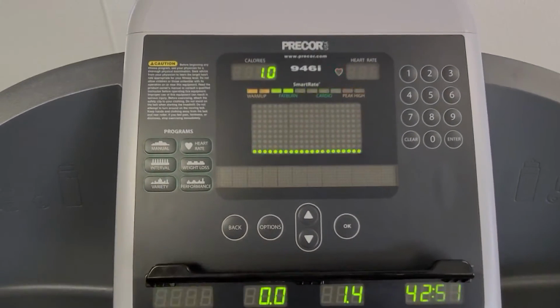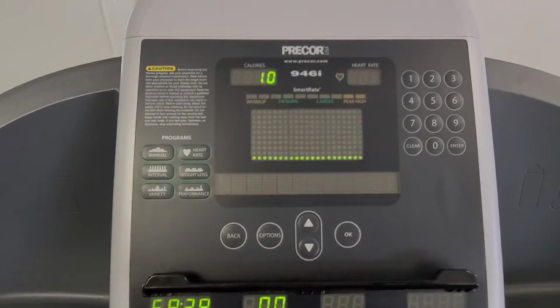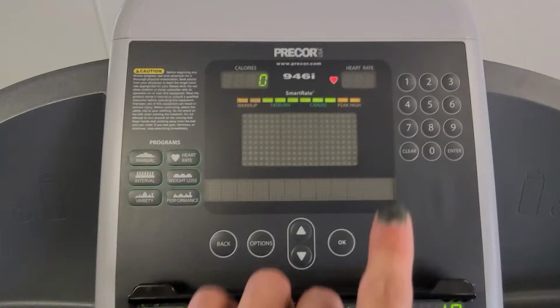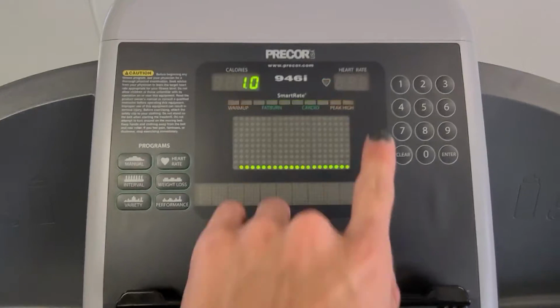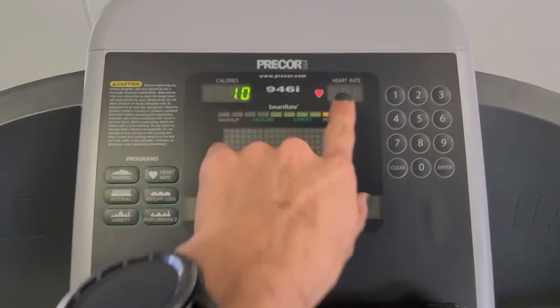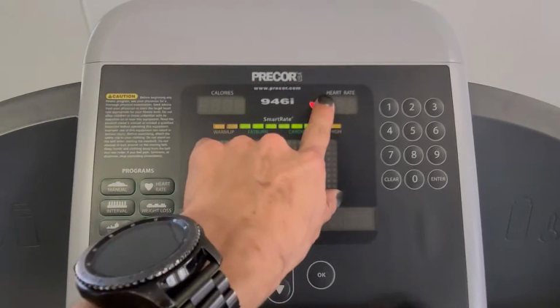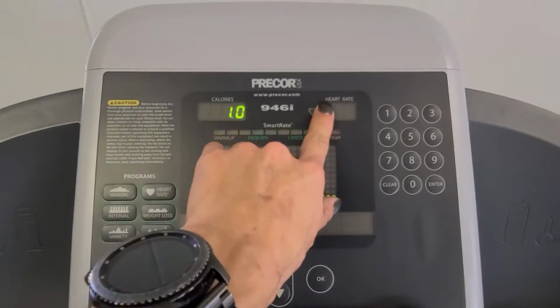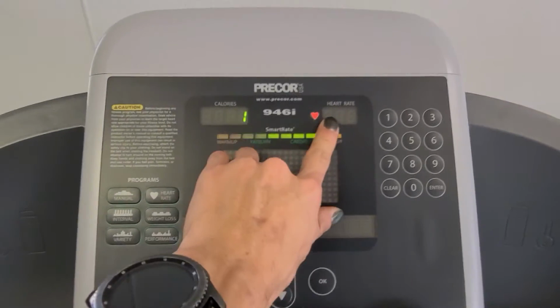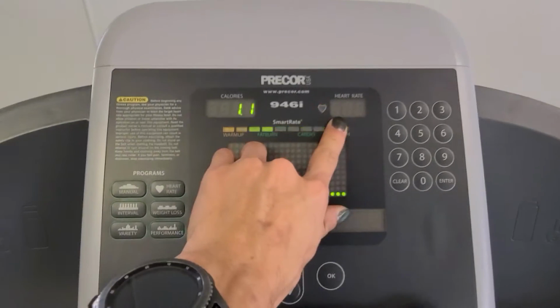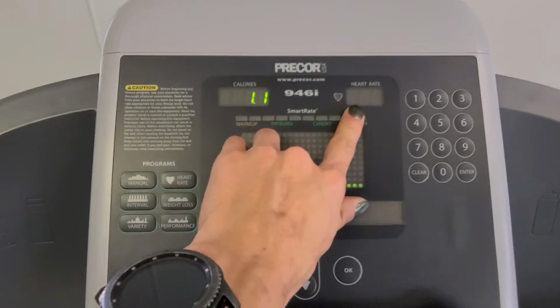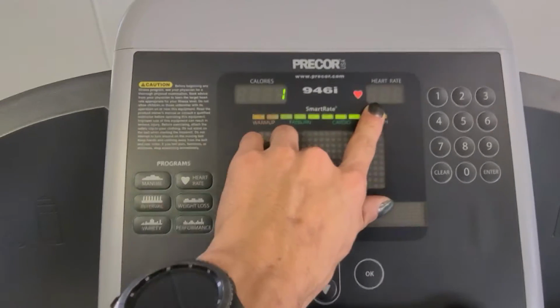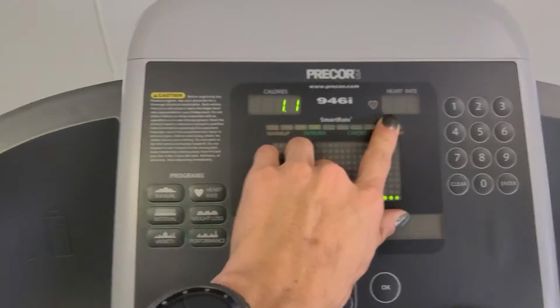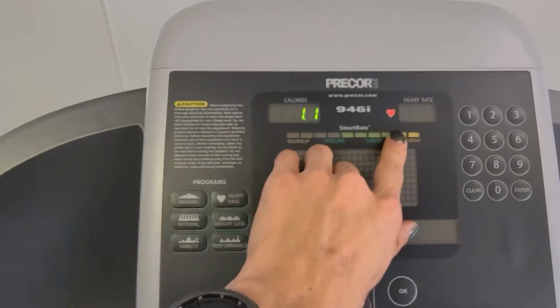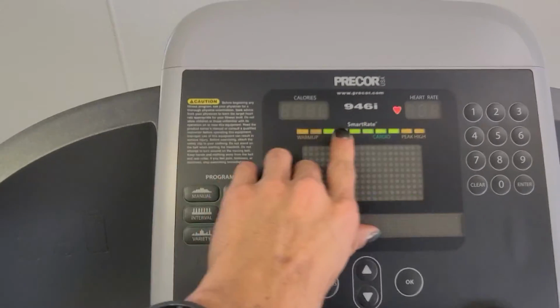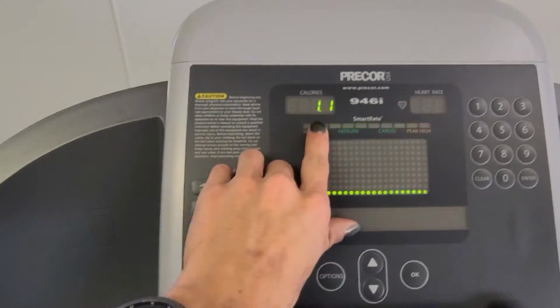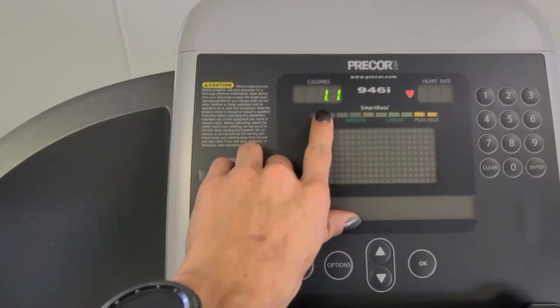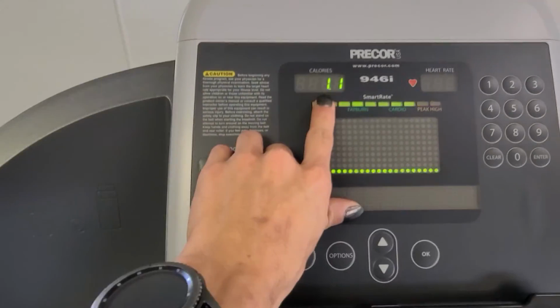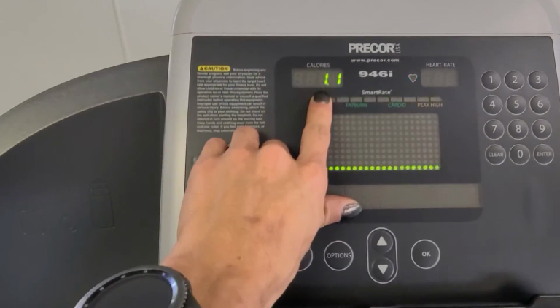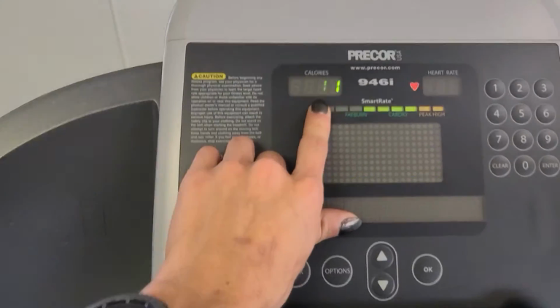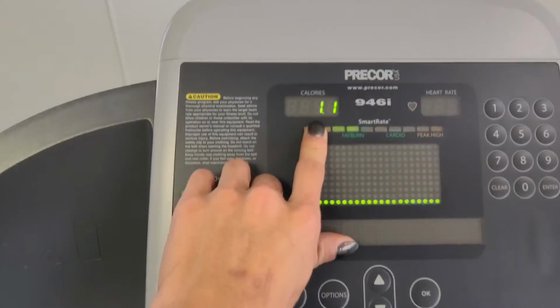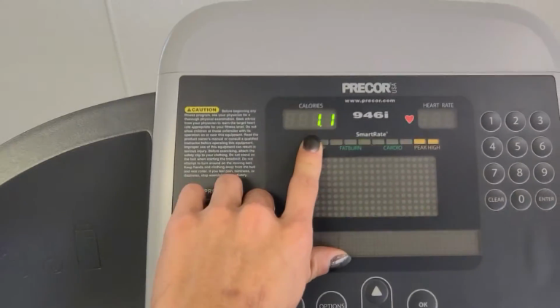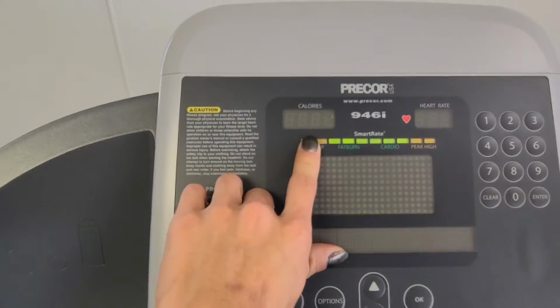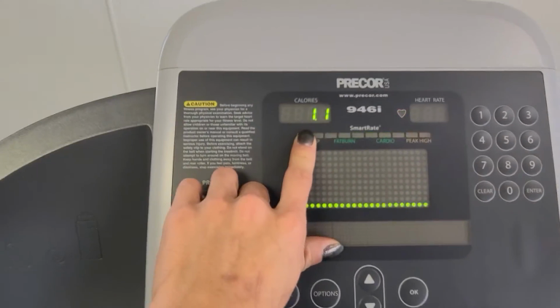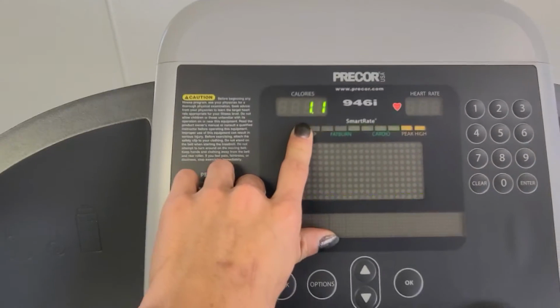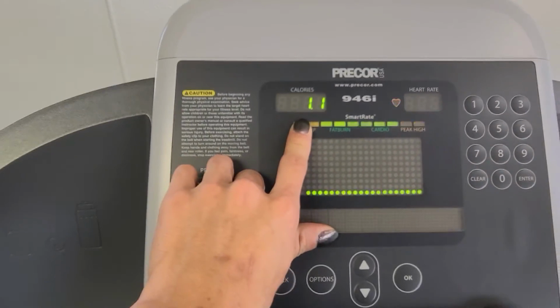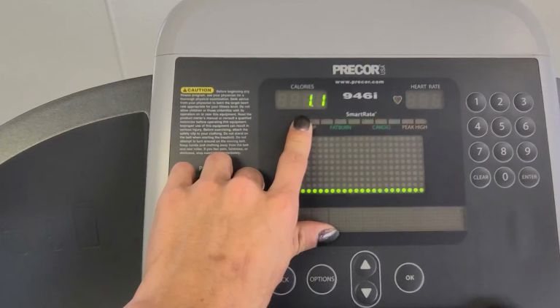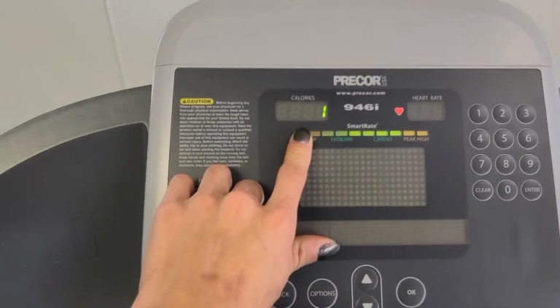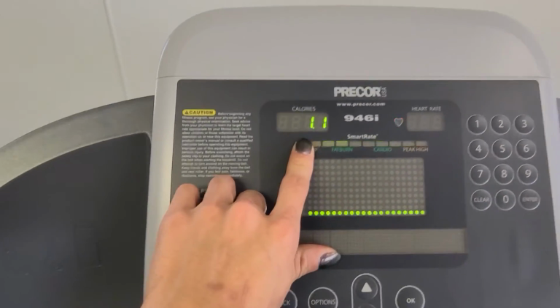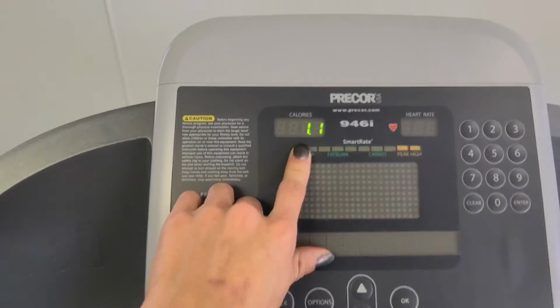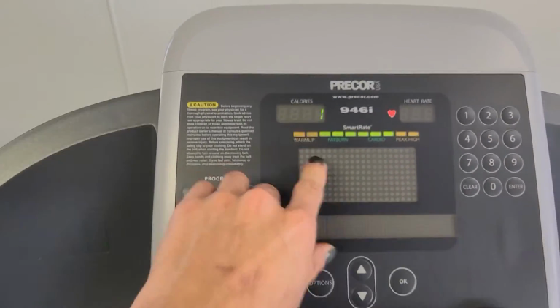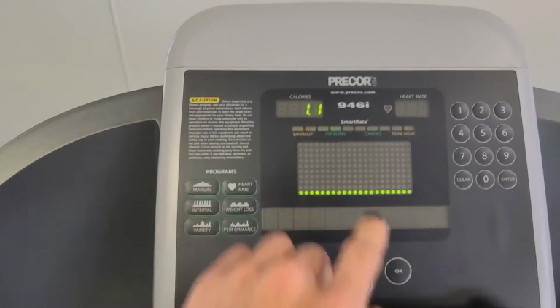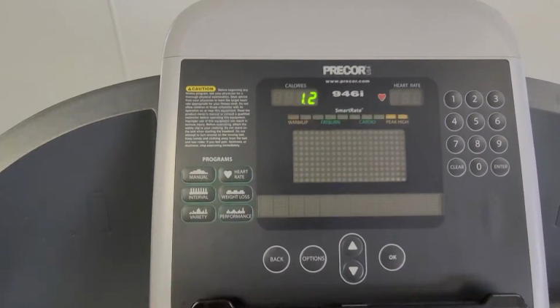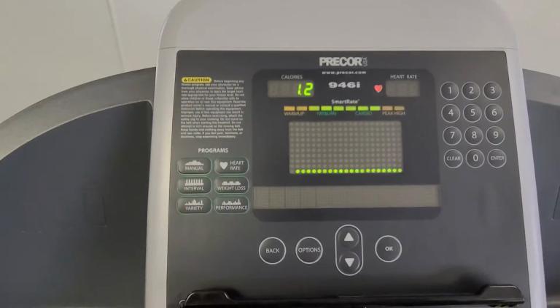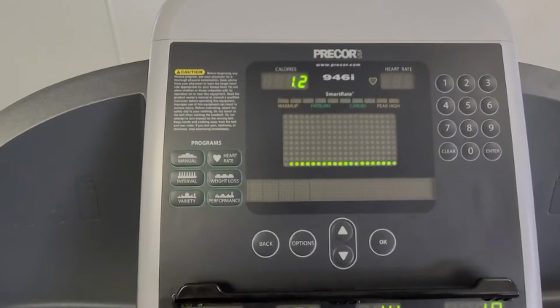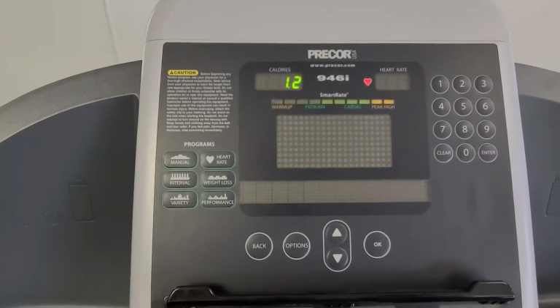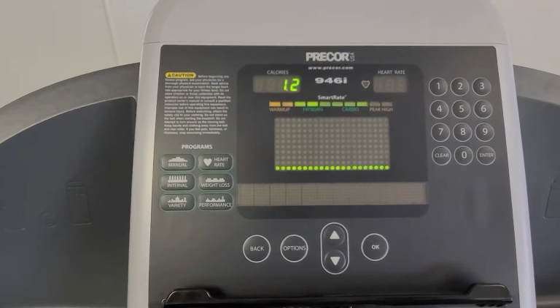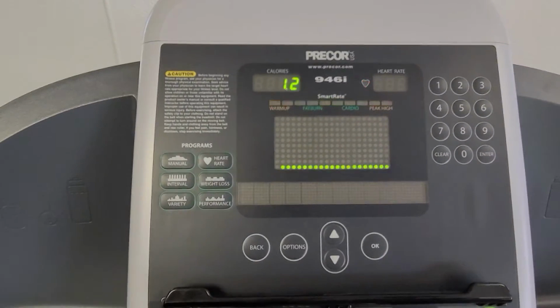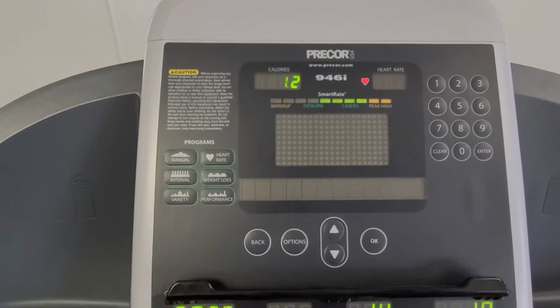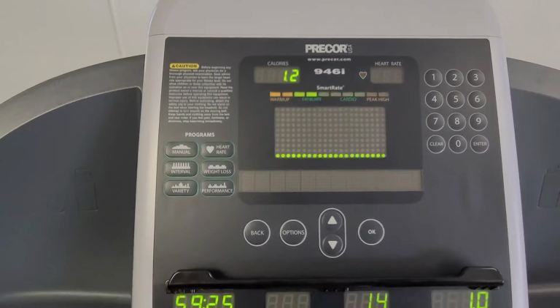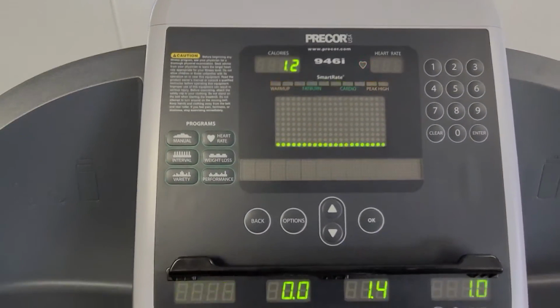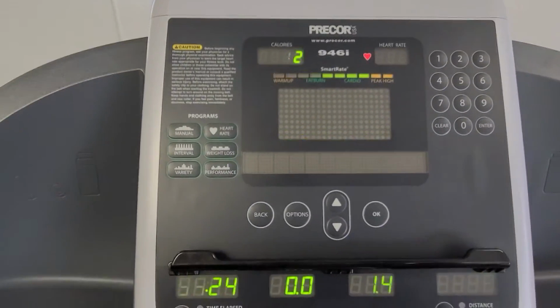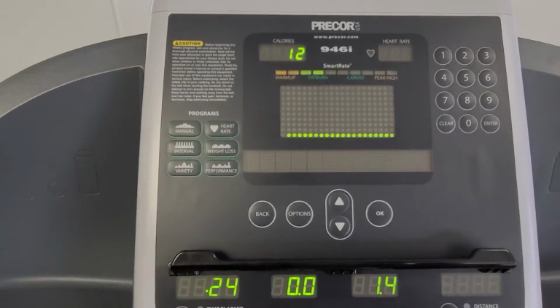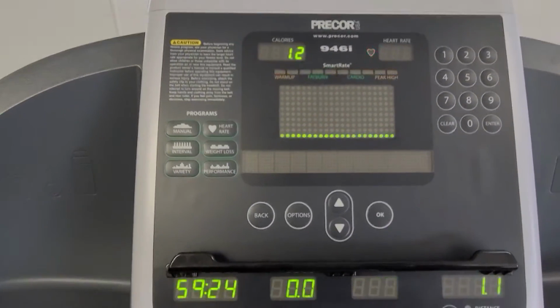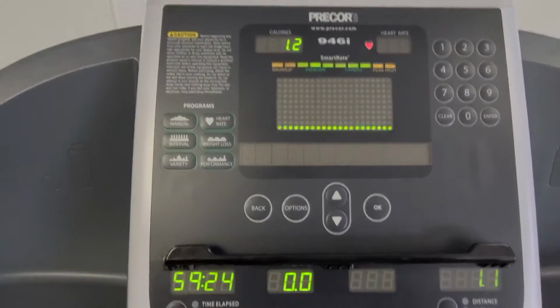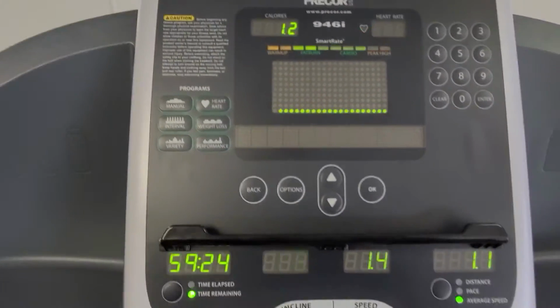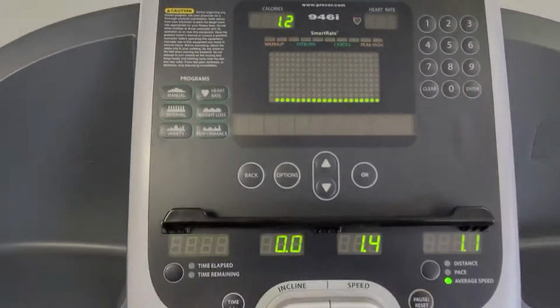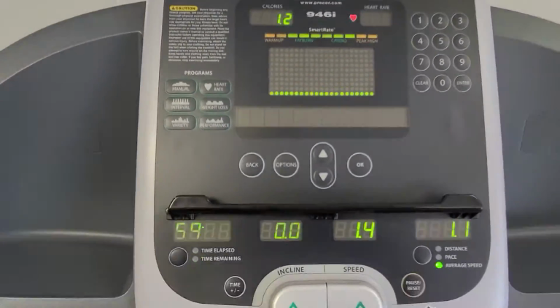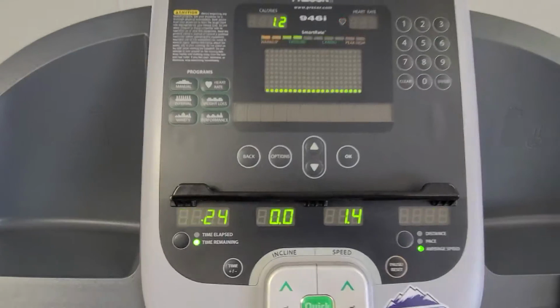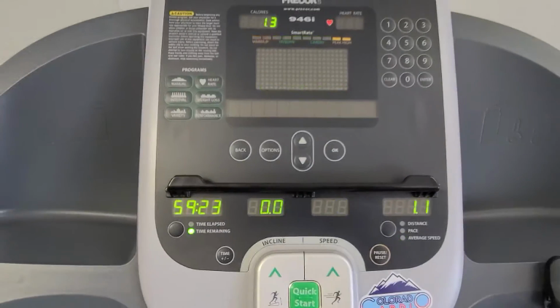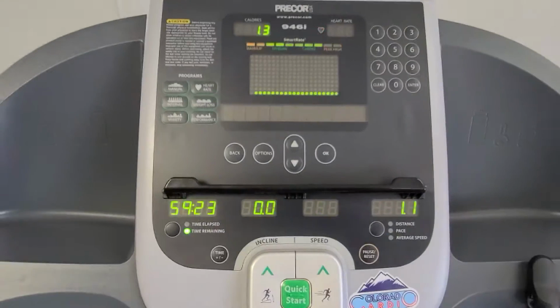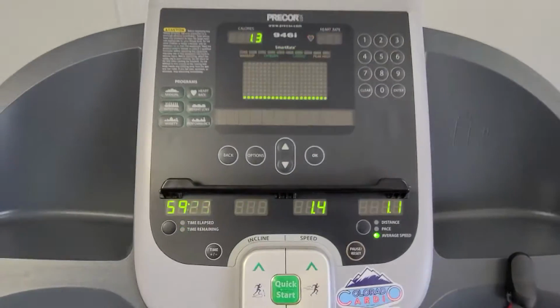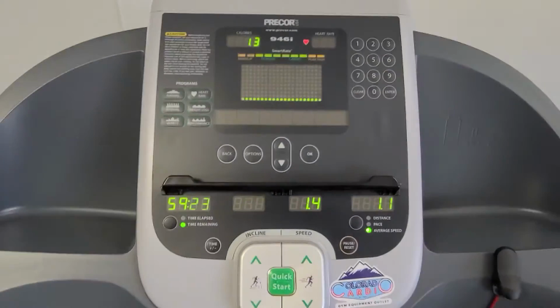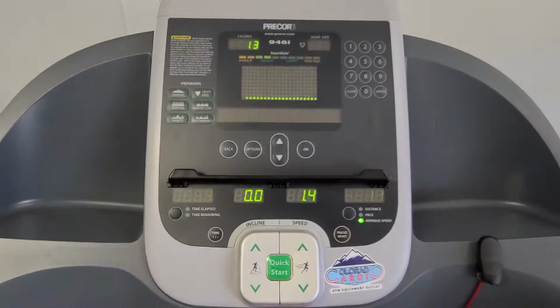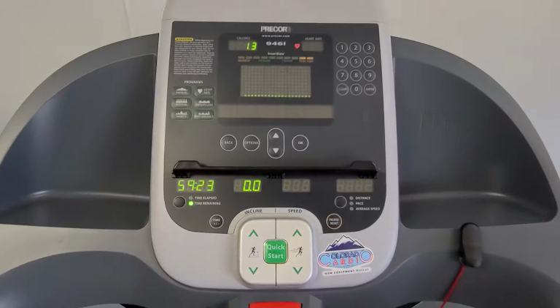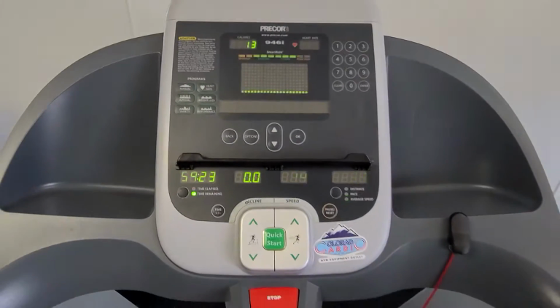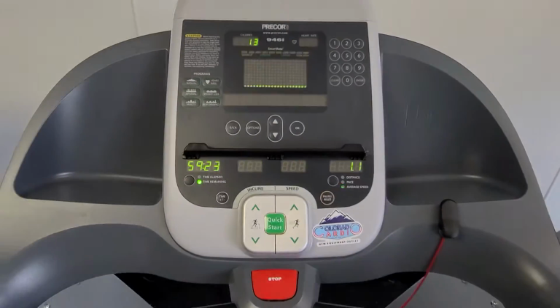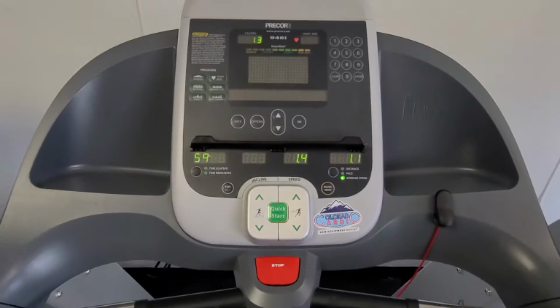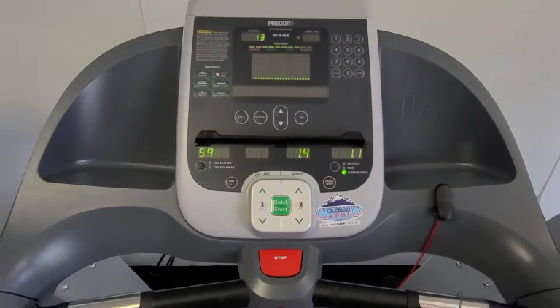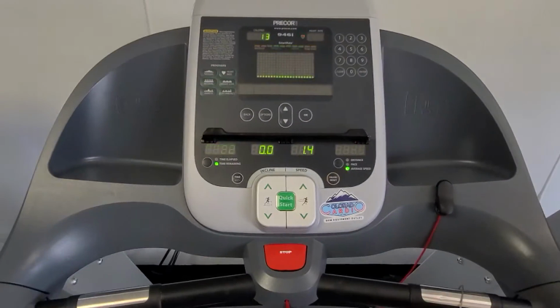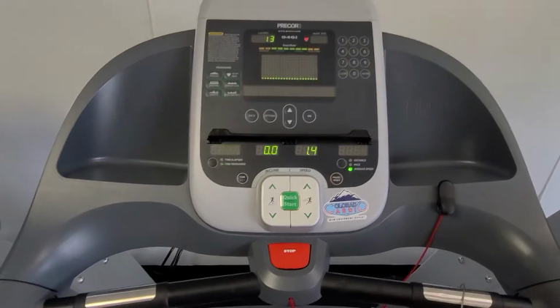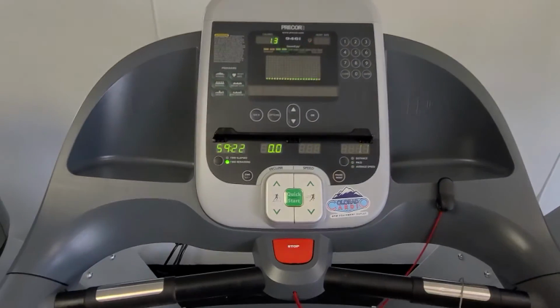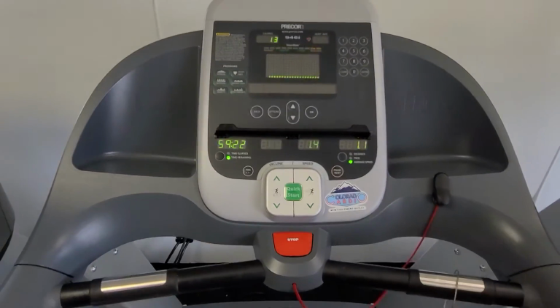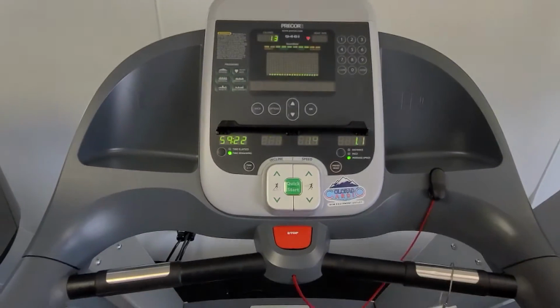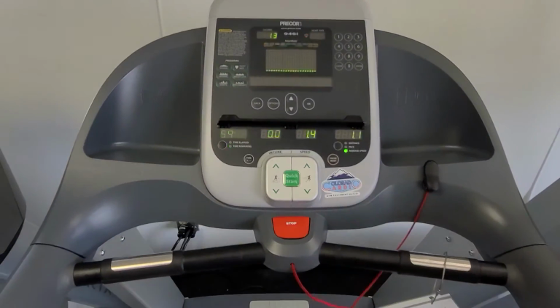And then up here you've got your heart rate and your calories that you've burned. And that's your Precor 946.